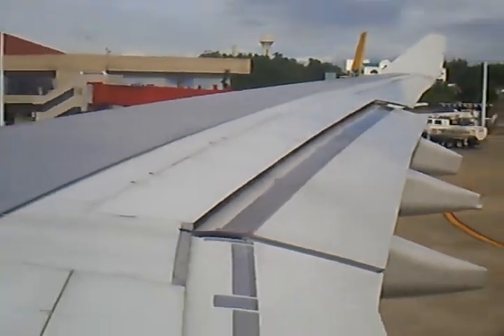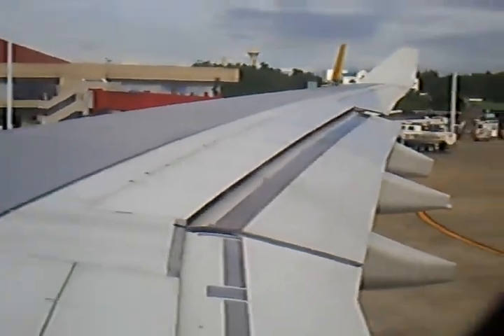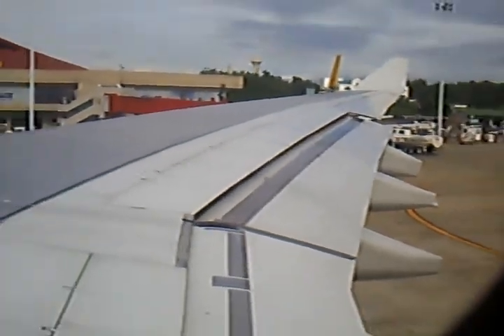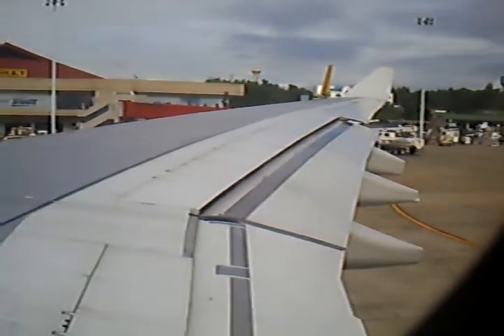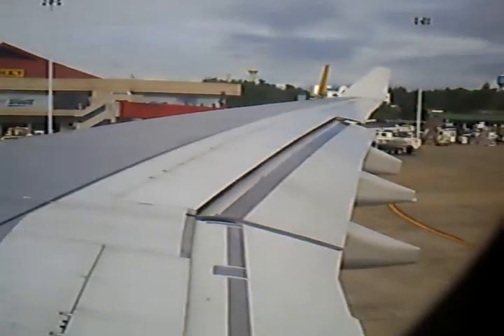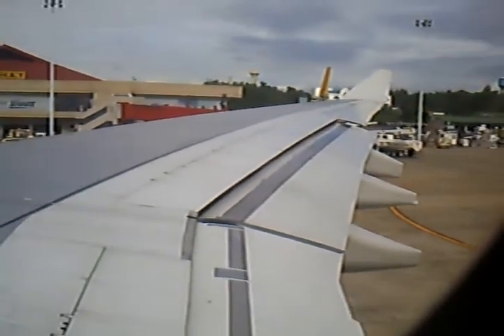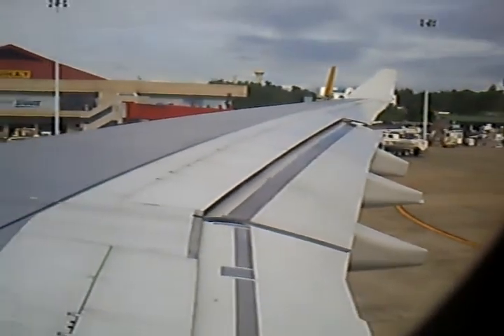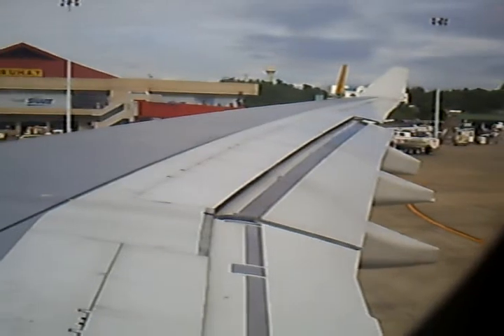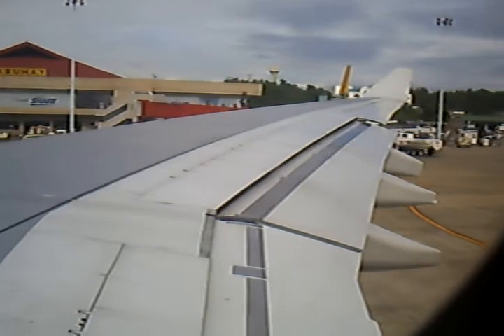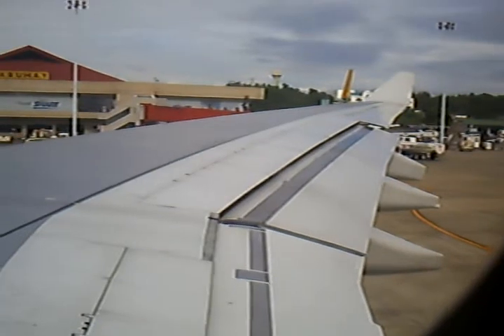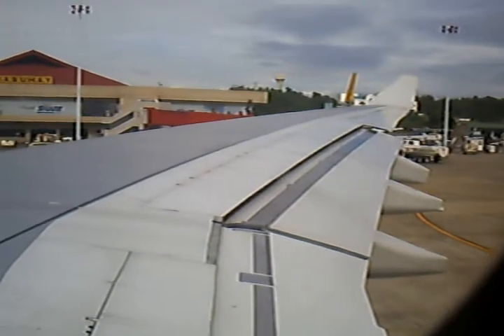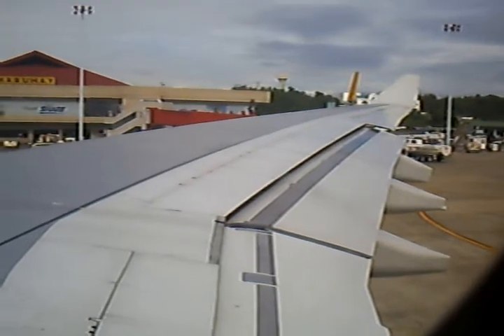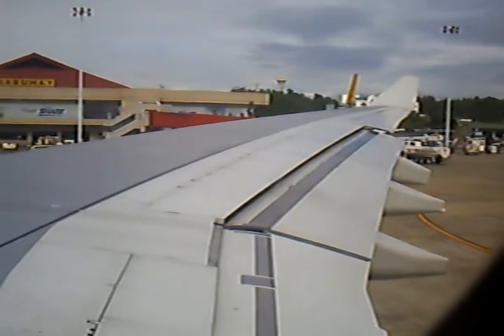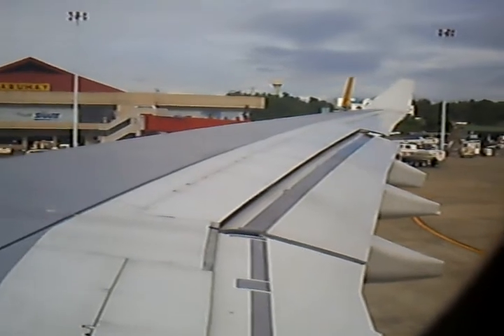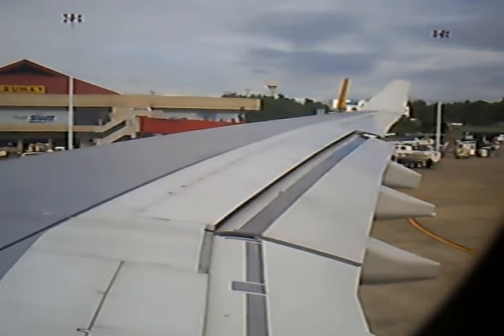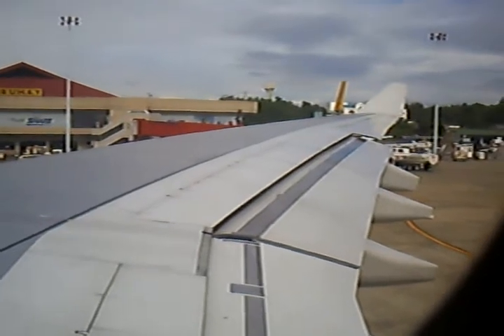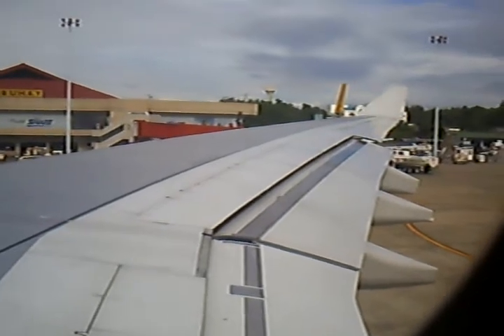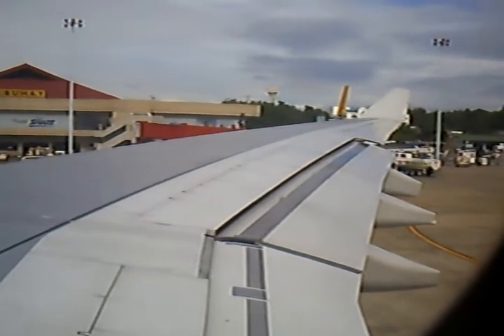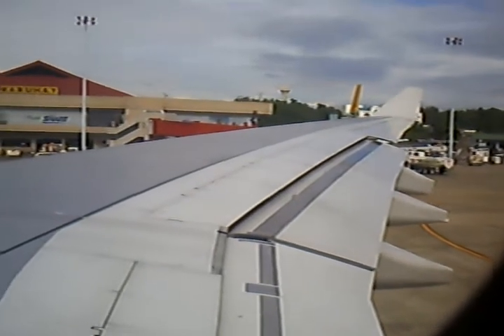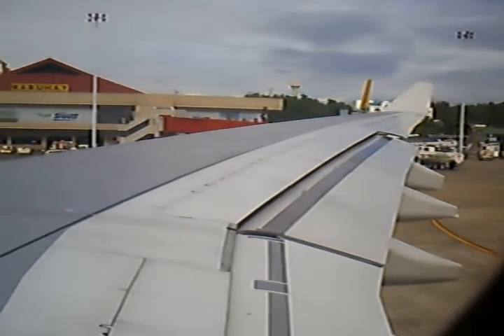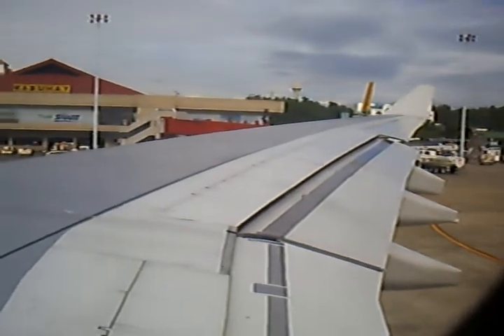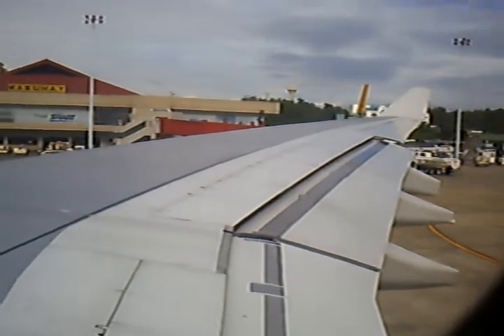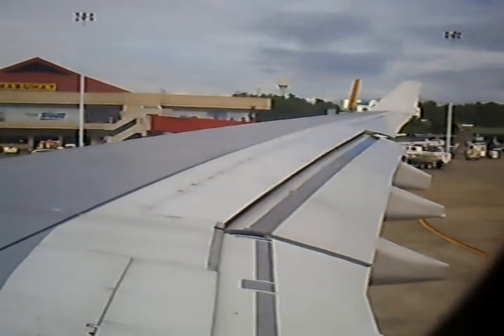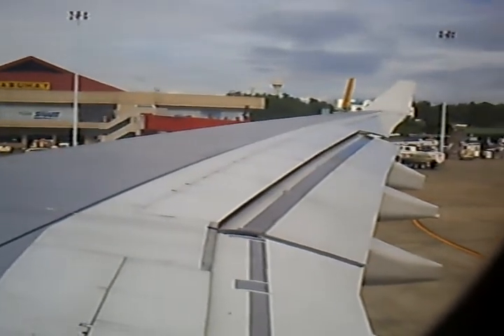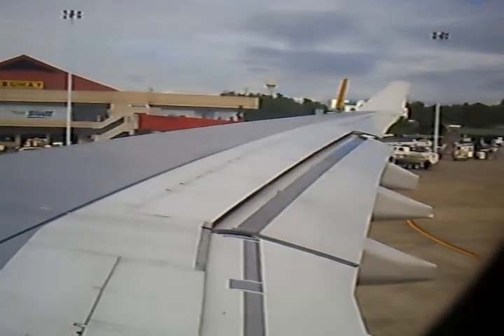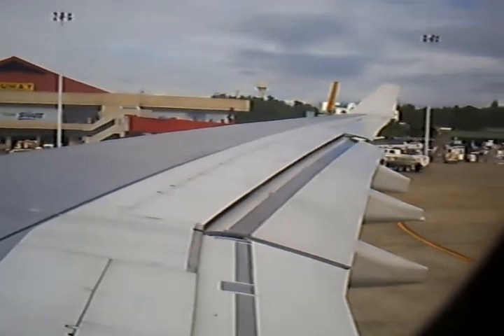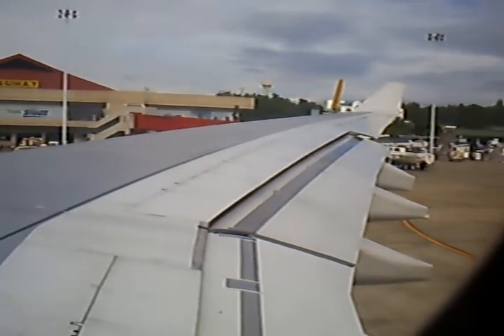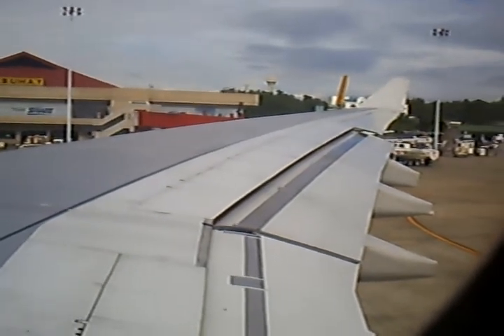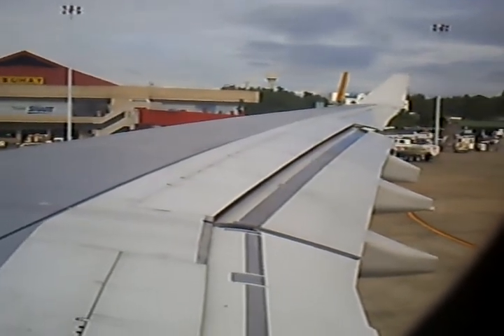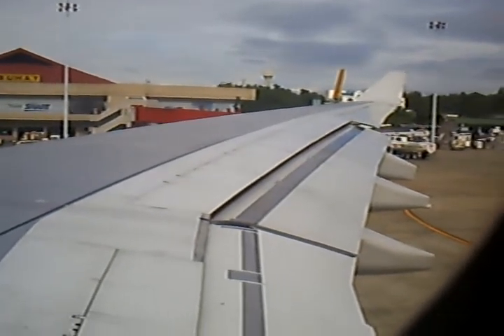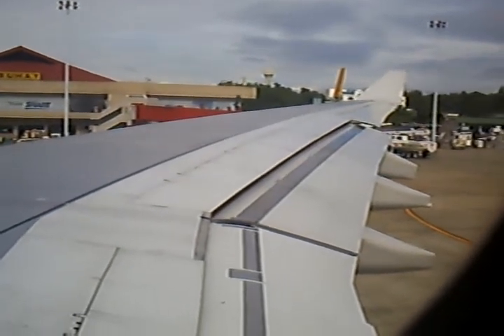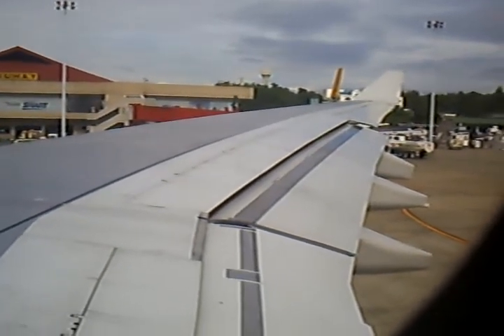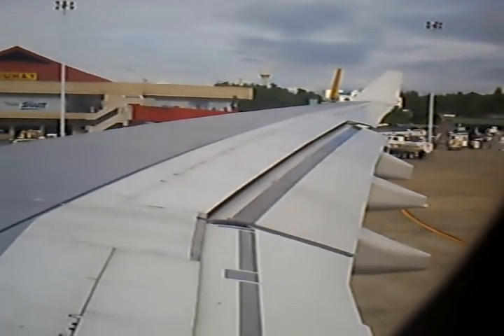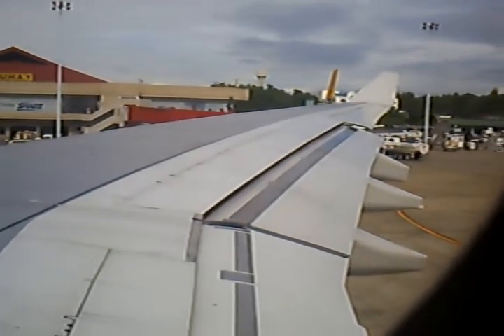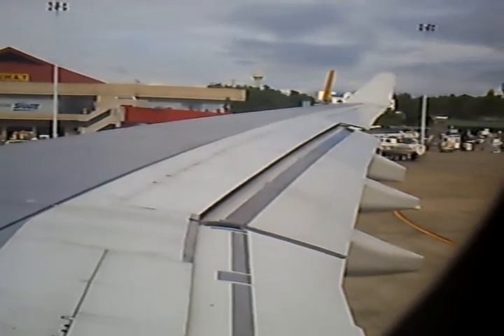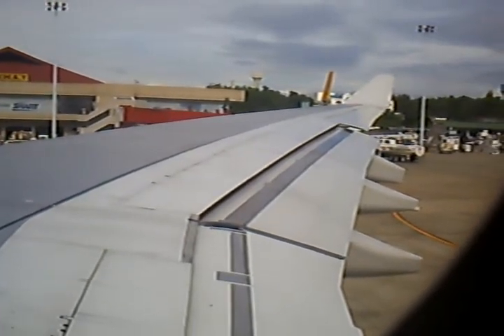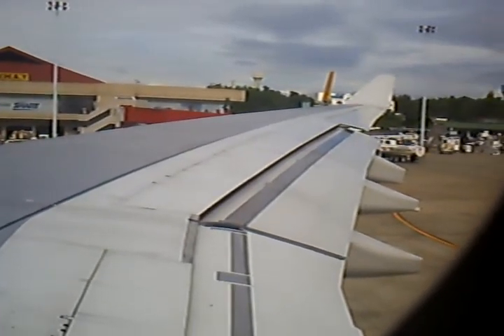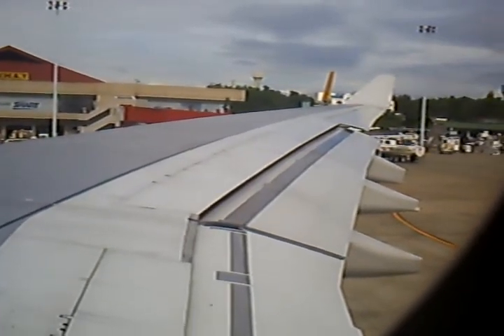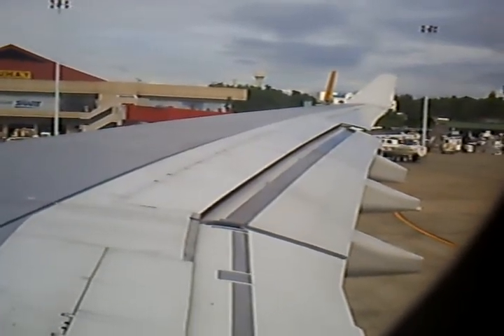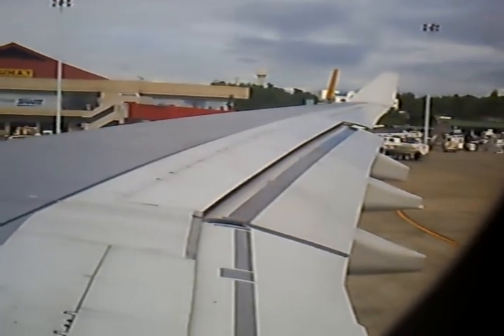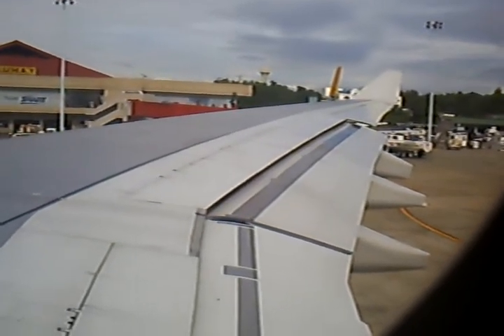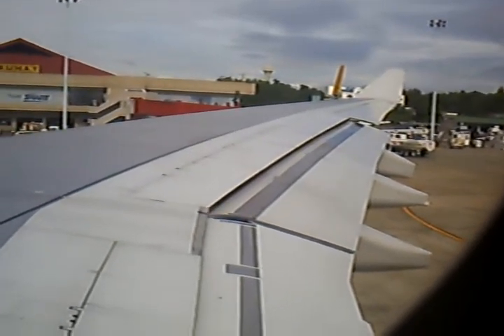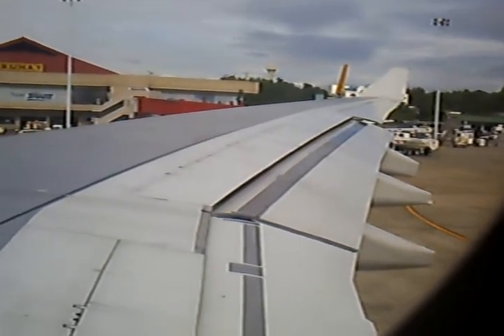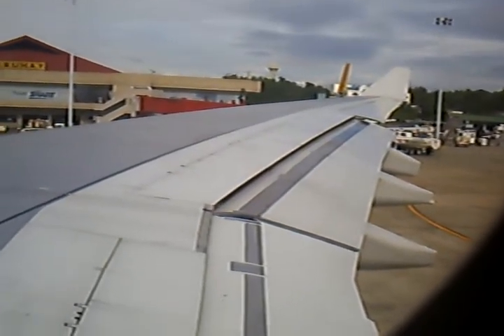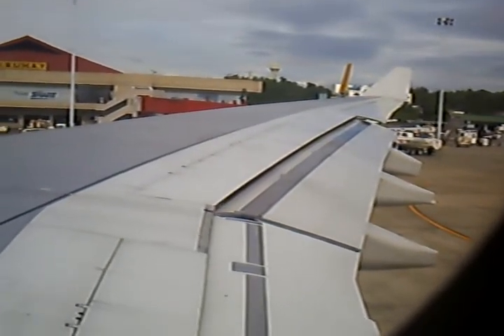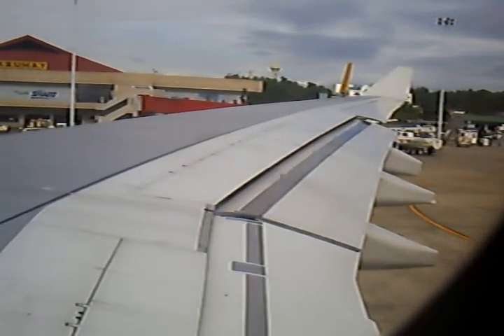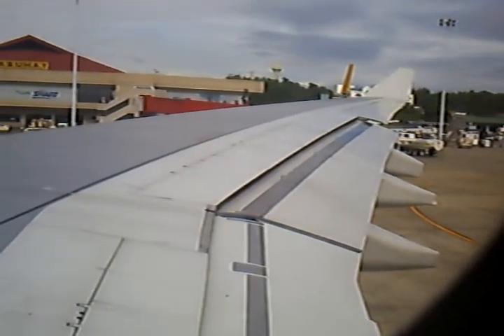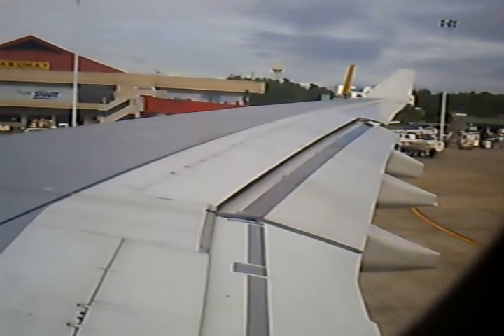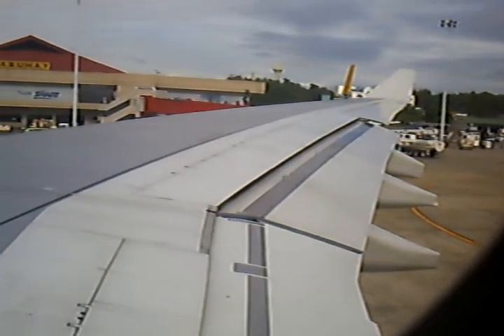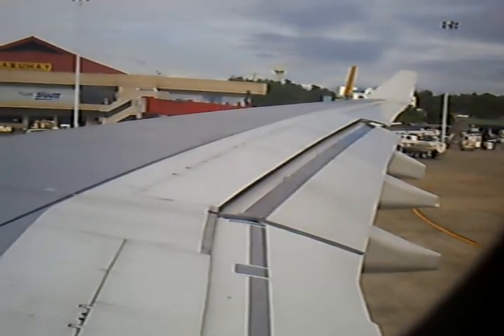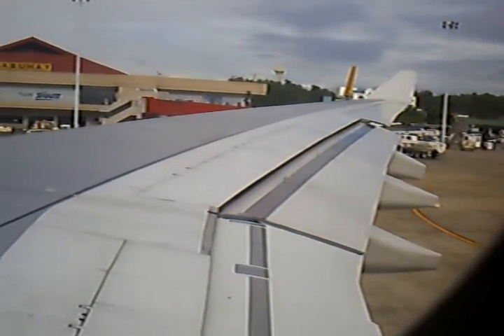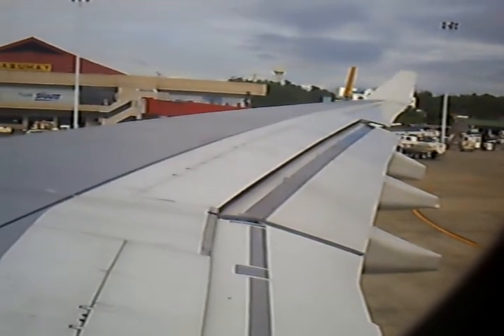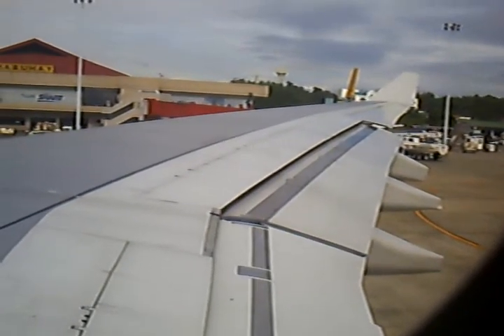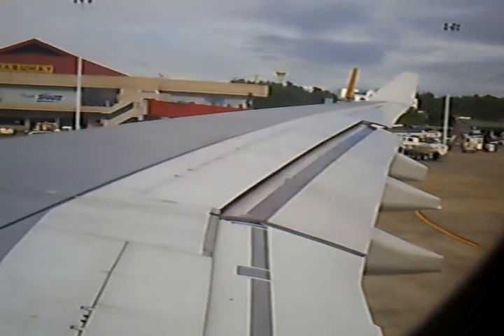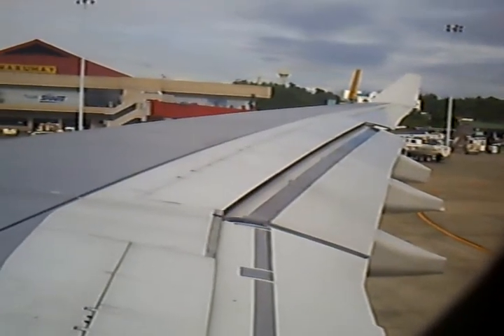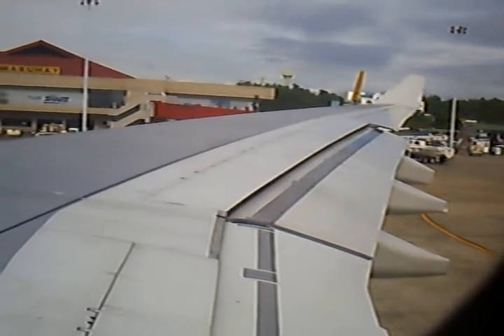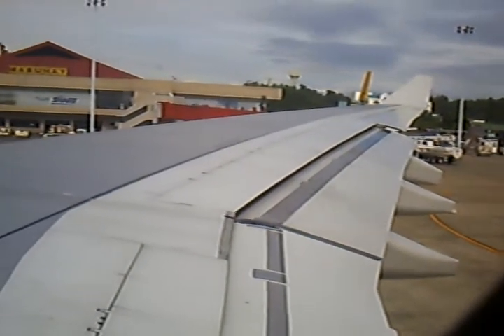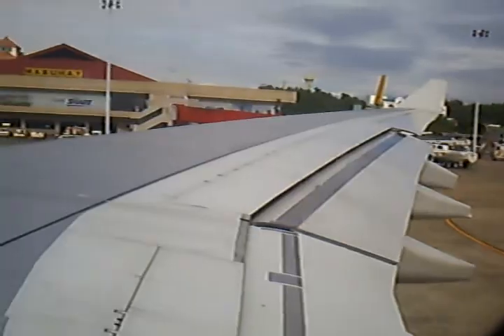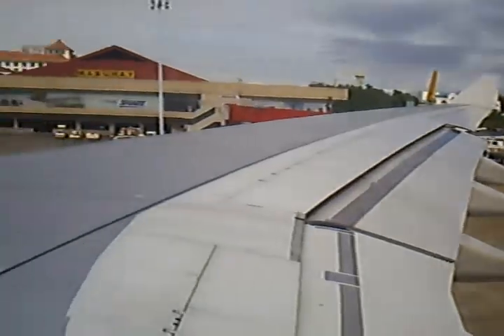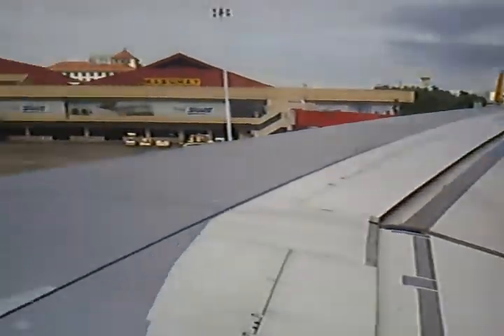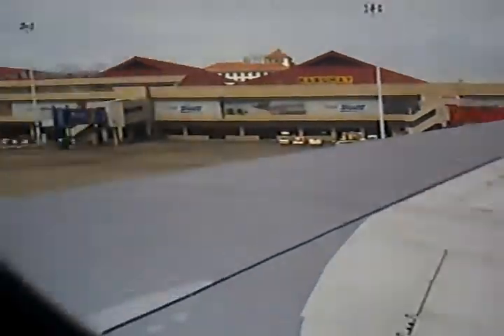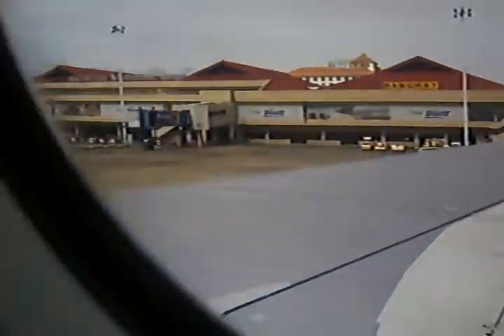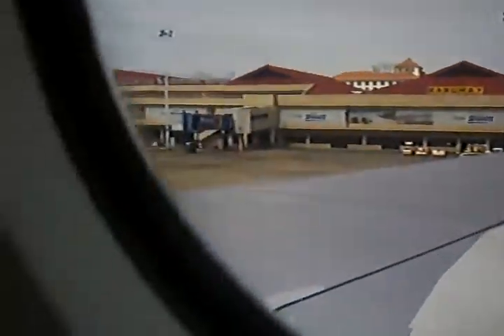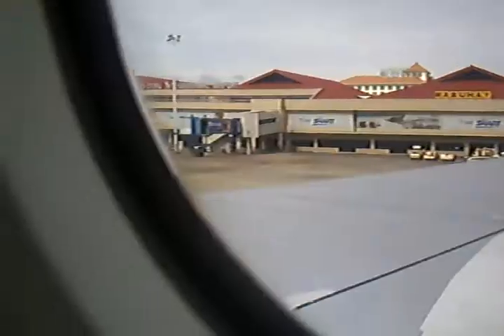If you are sharing your seat with an infant, put your seatbelt around your waist. Then wrap your arms around the child's waist.